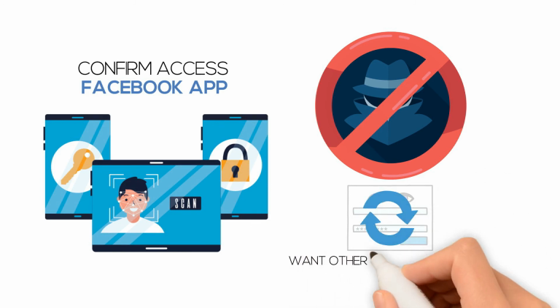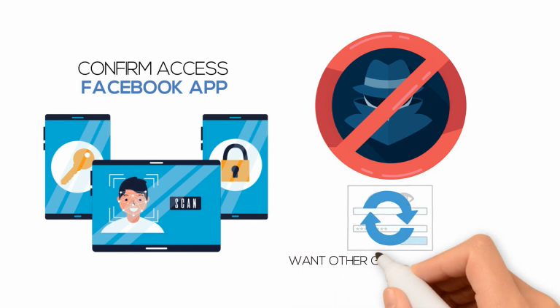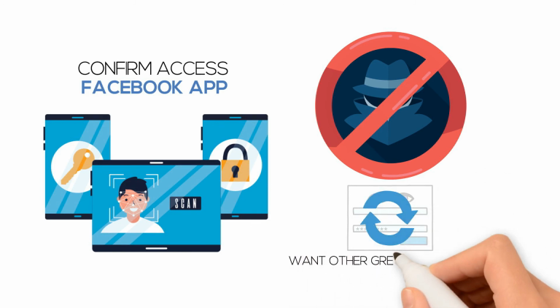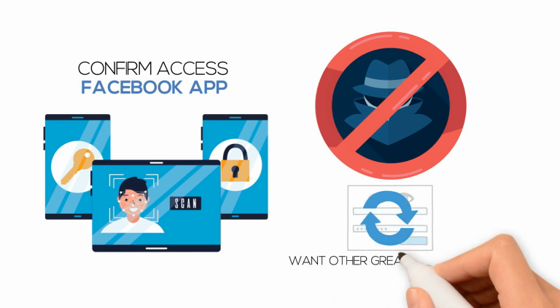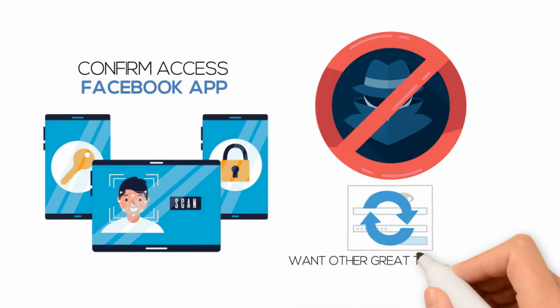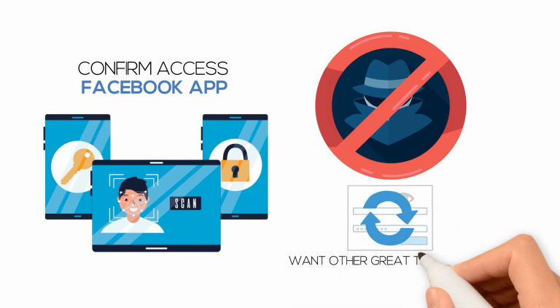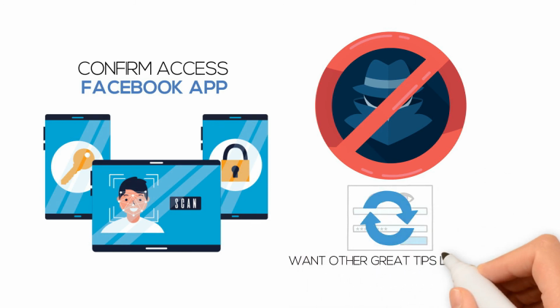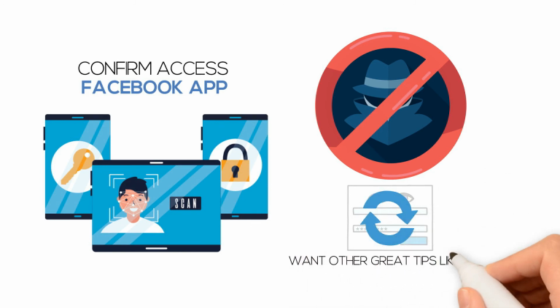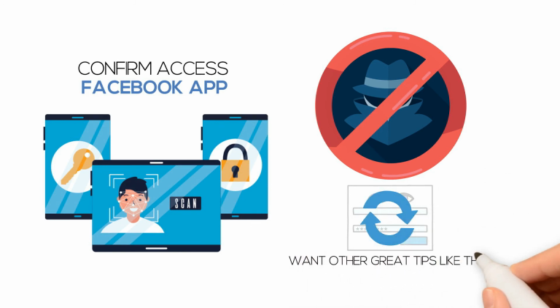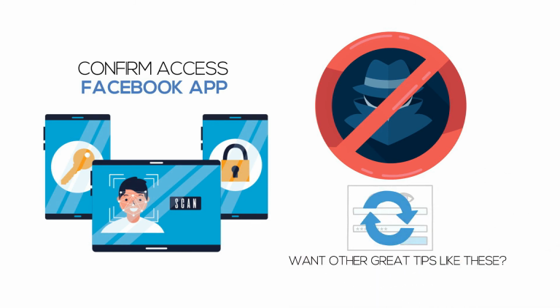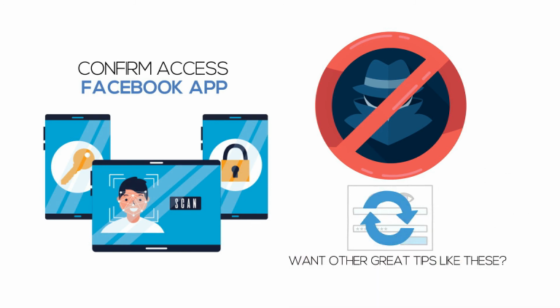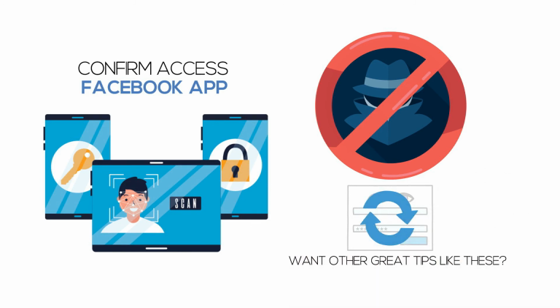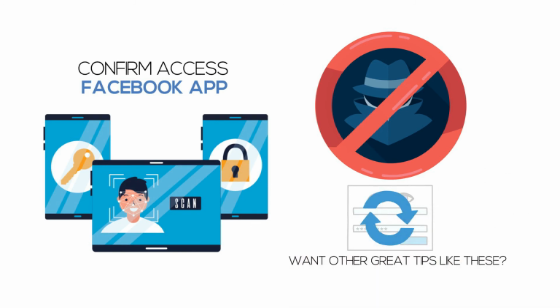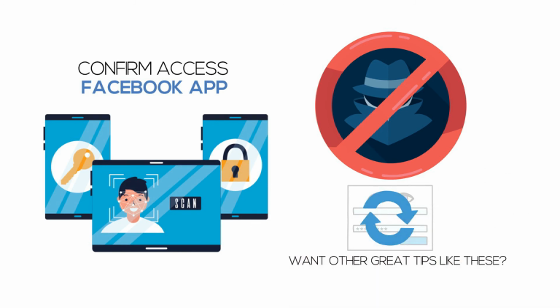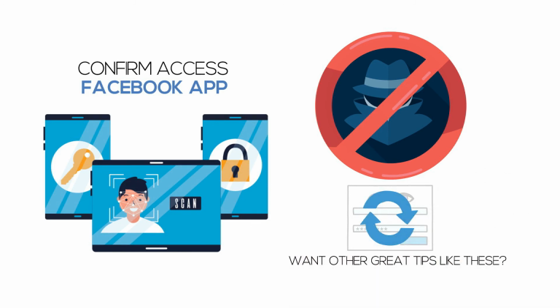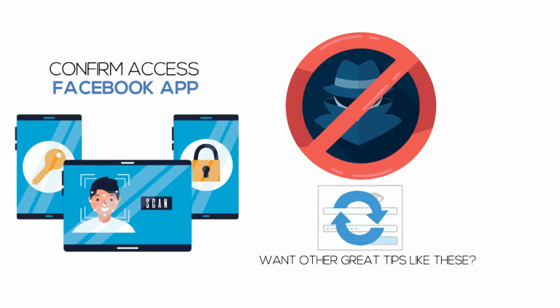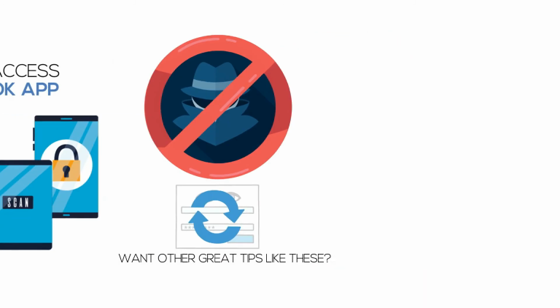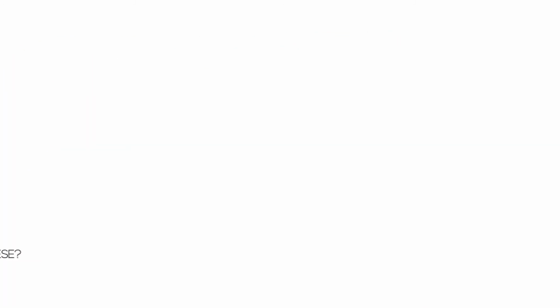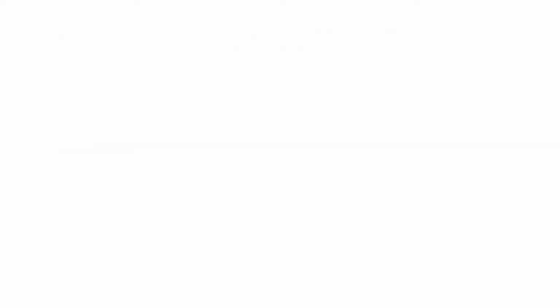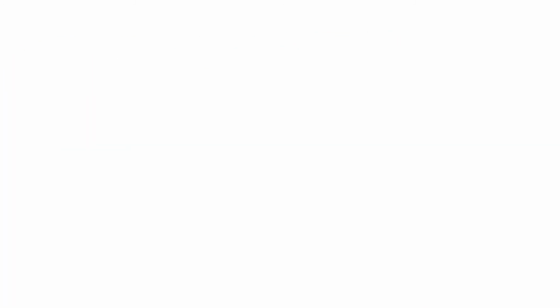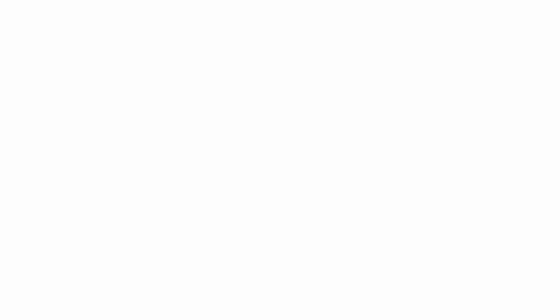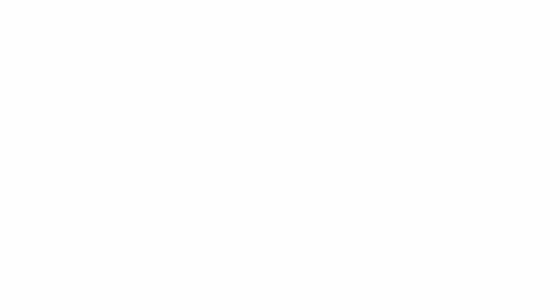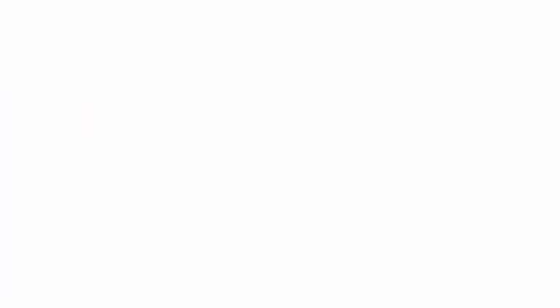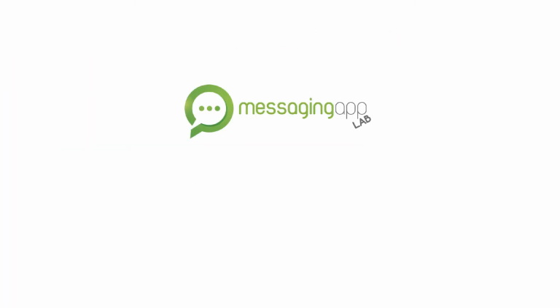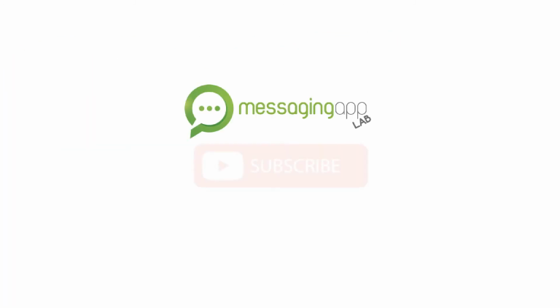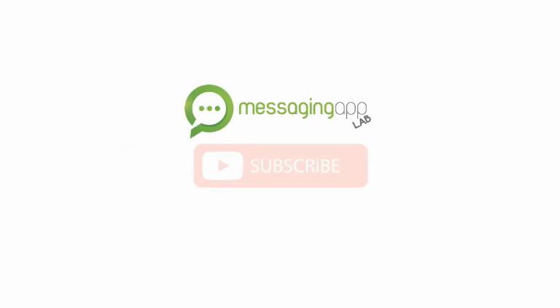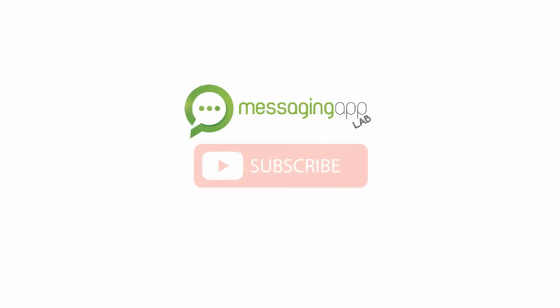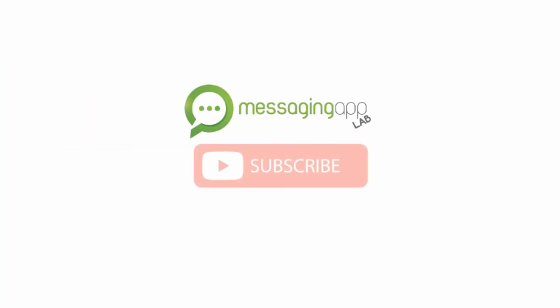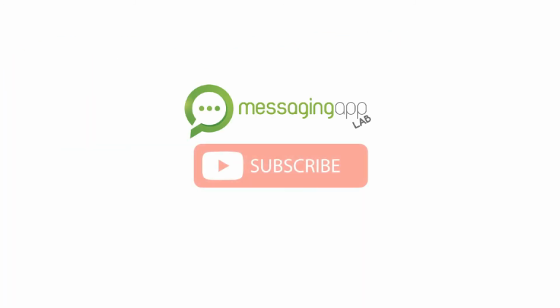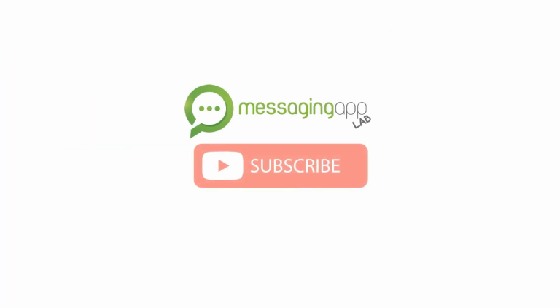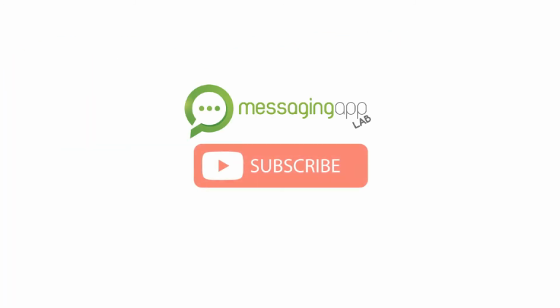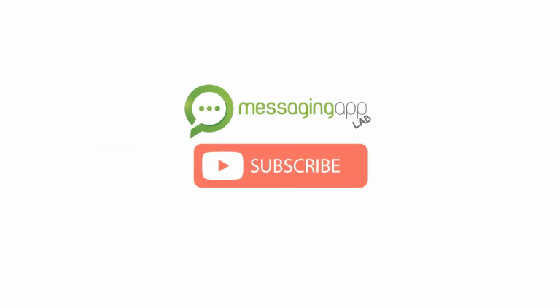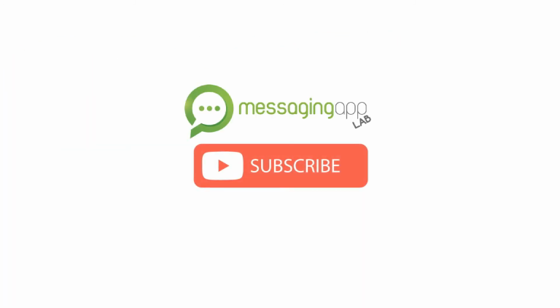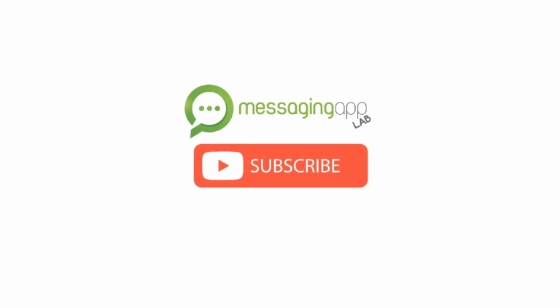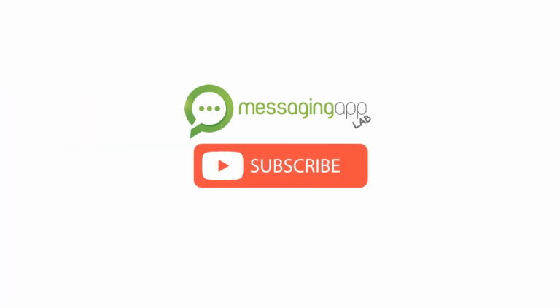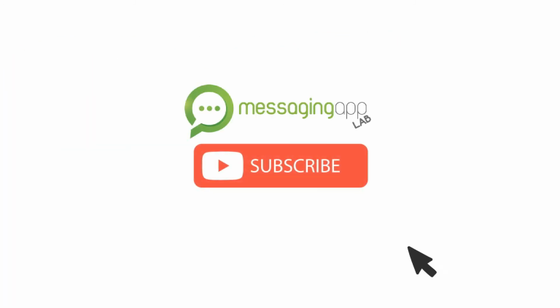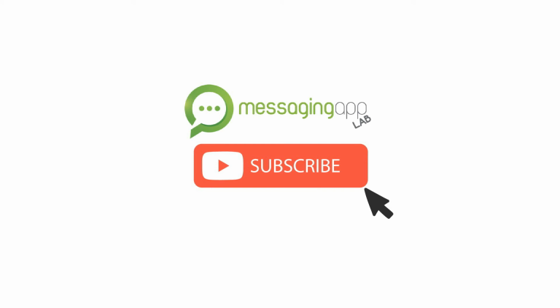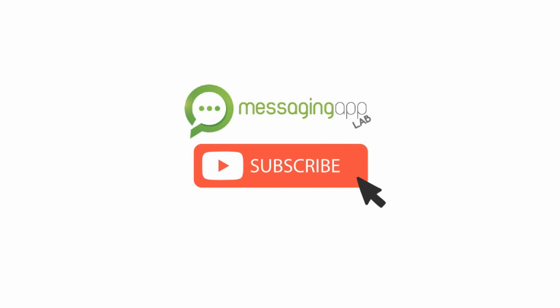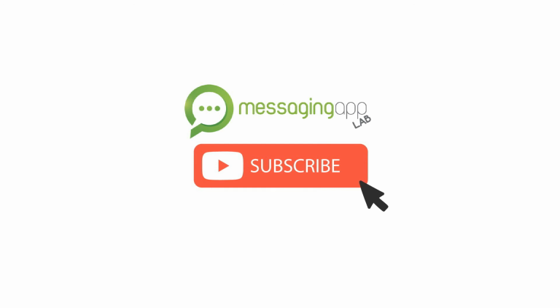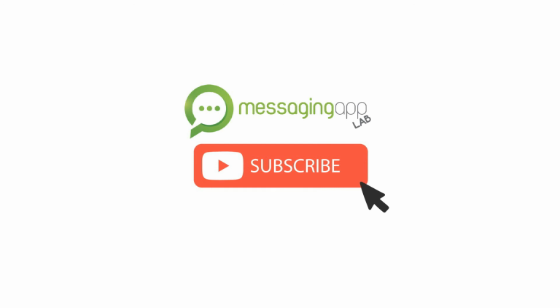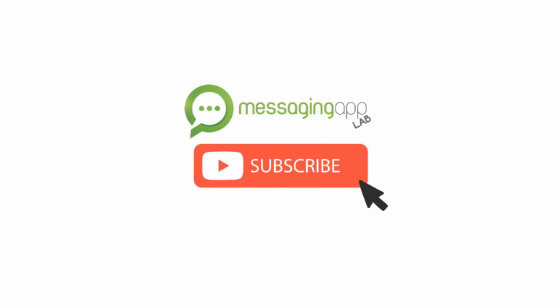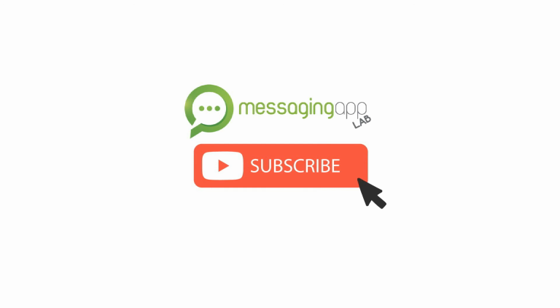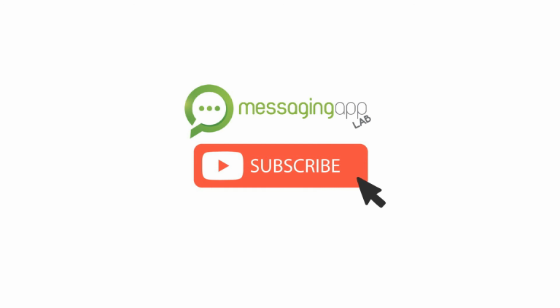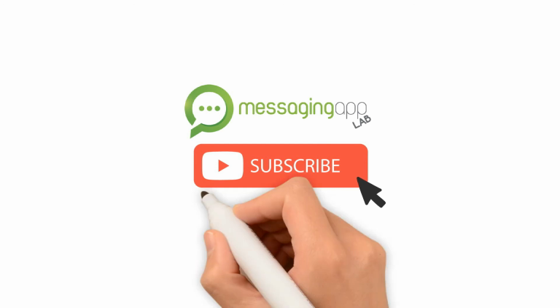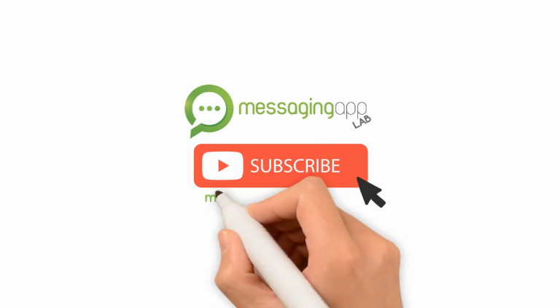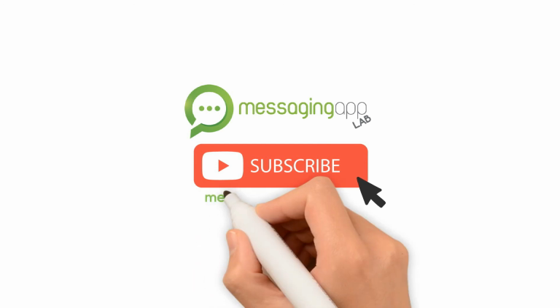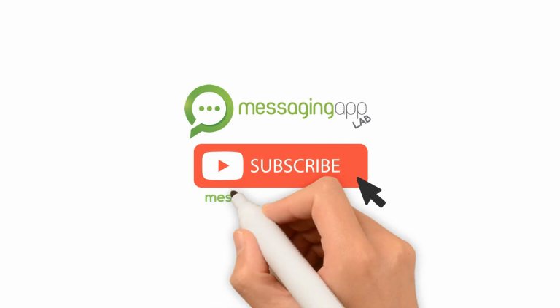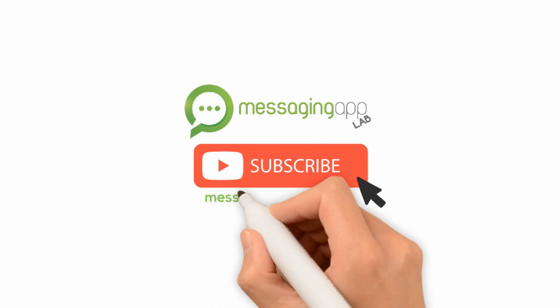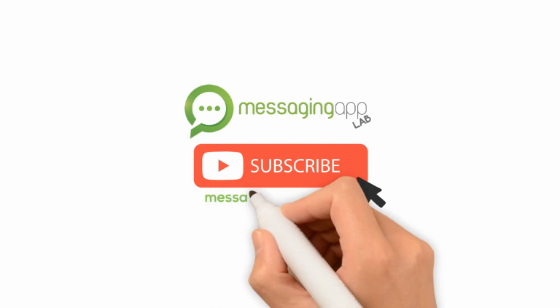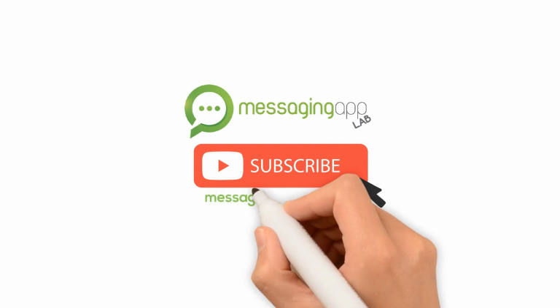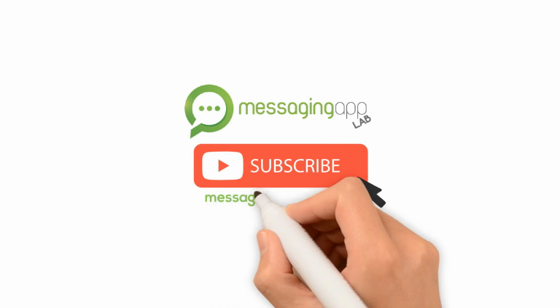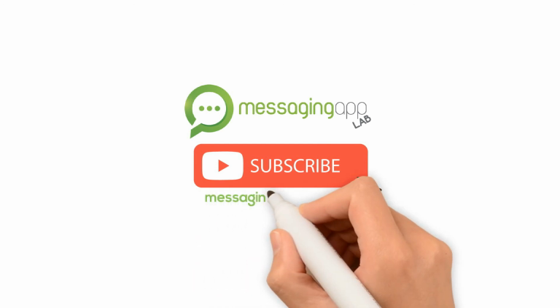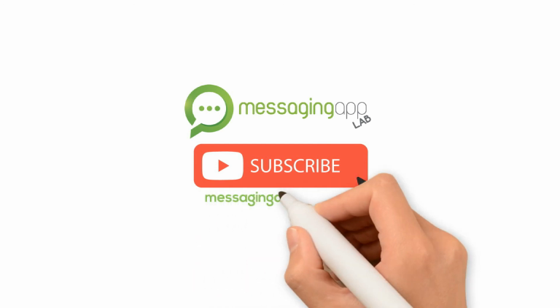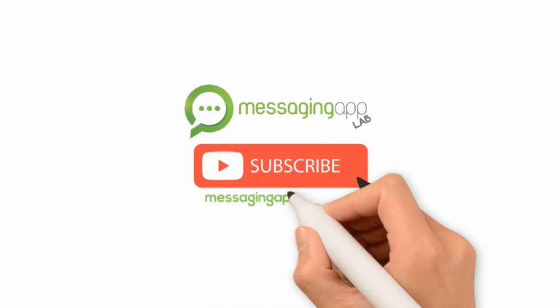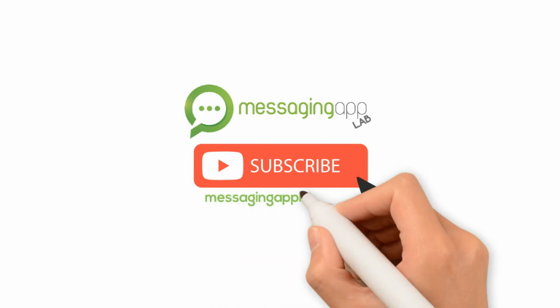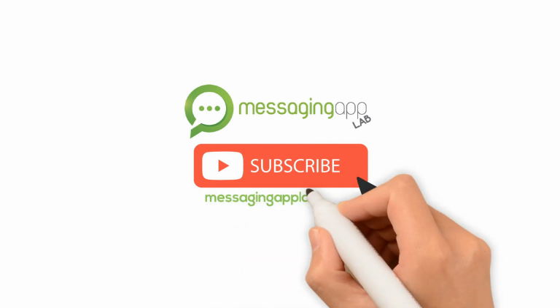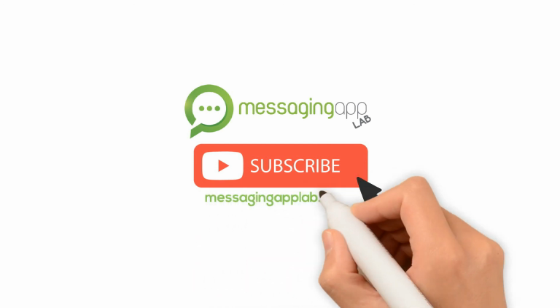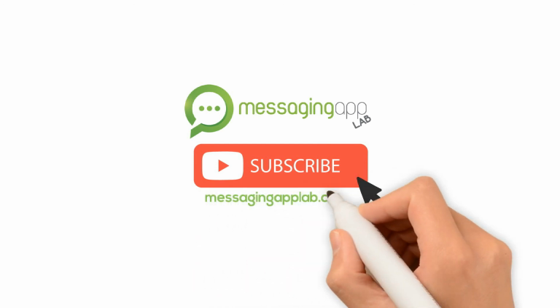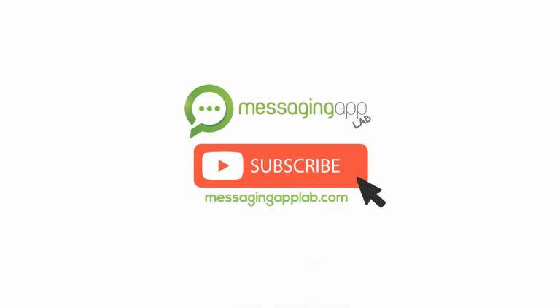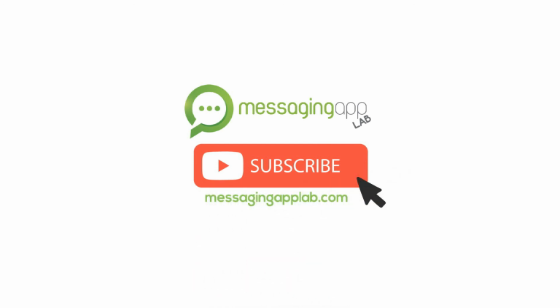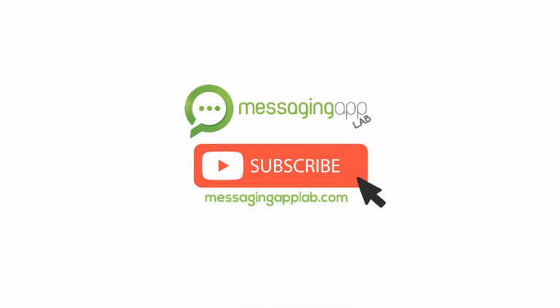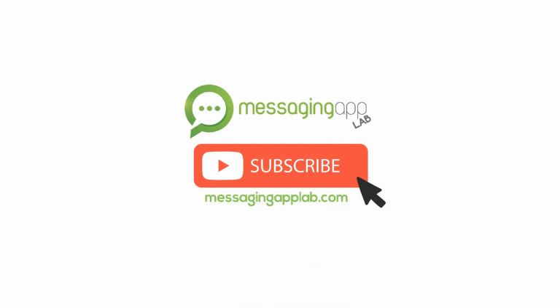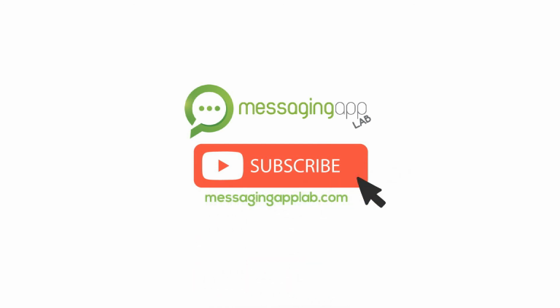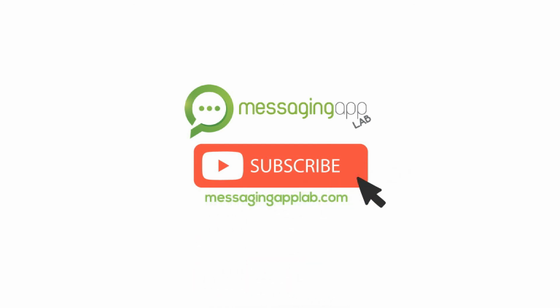Want other great tips like these? Subscribe to our channel and take a minute to pop into messagingapplab.com.